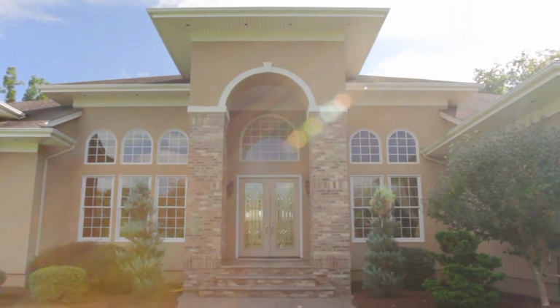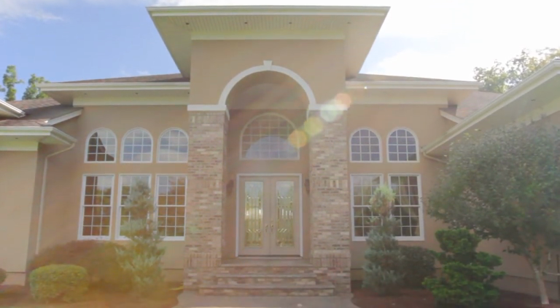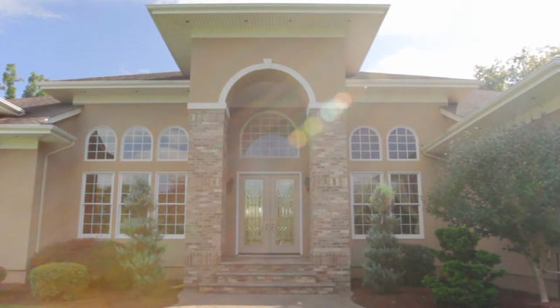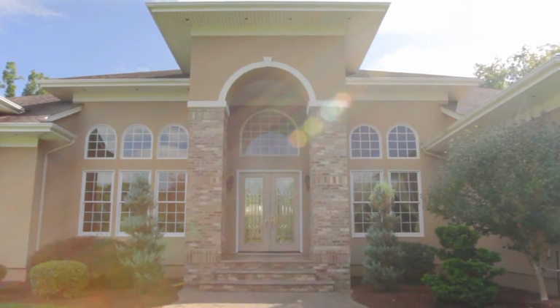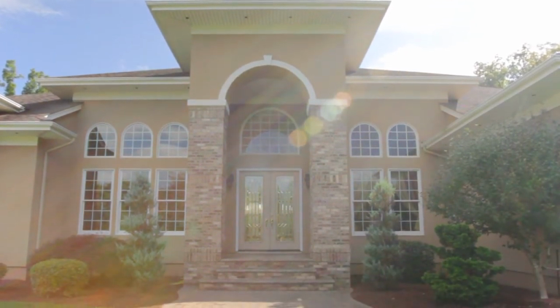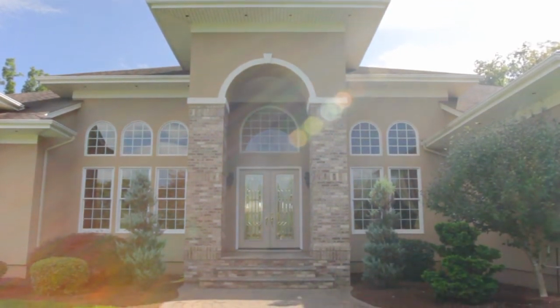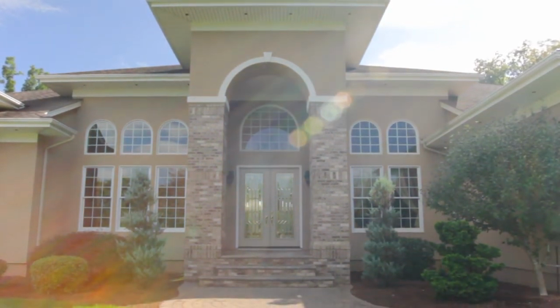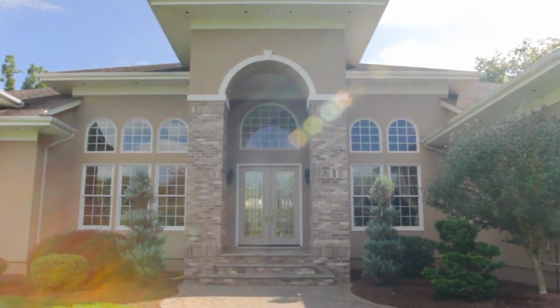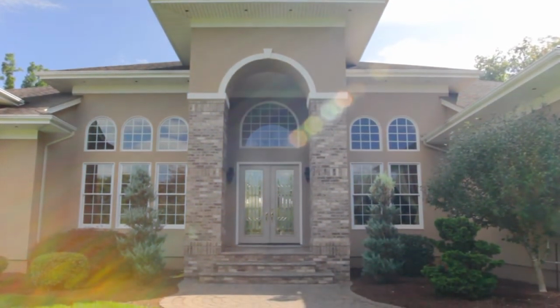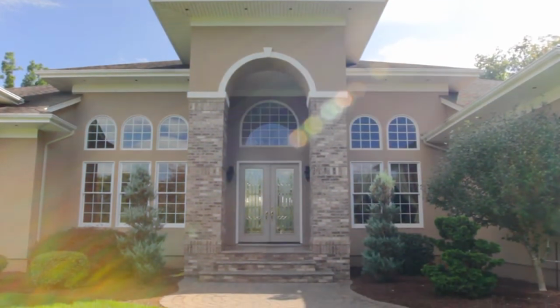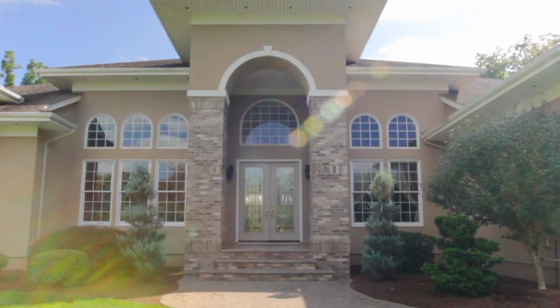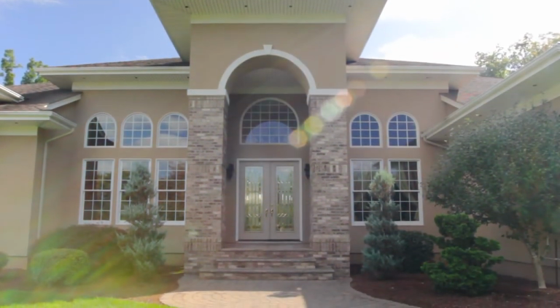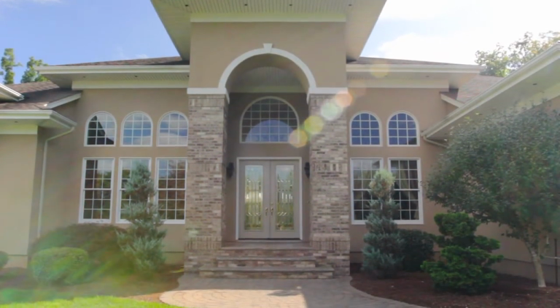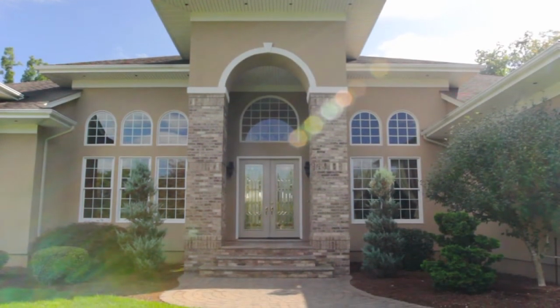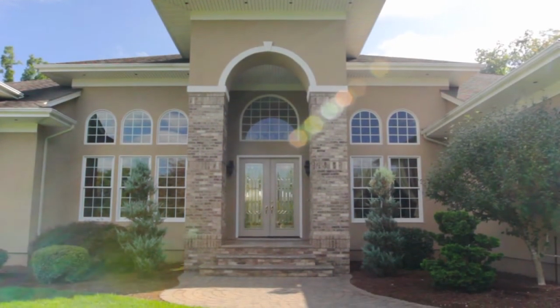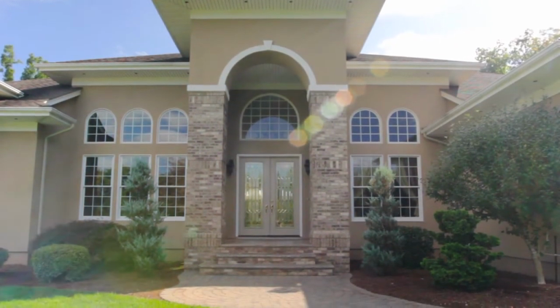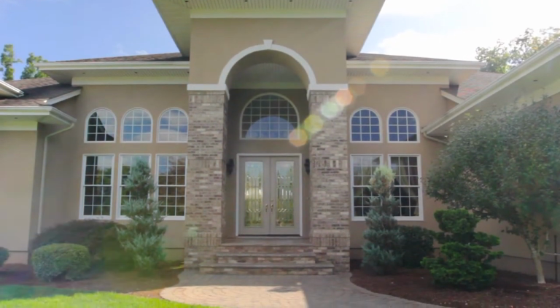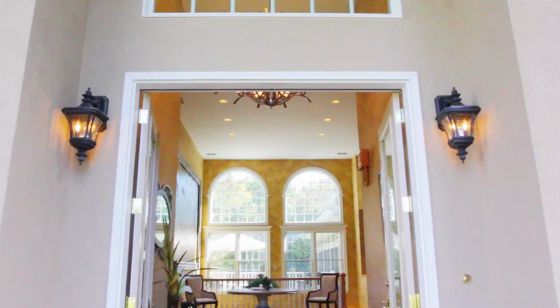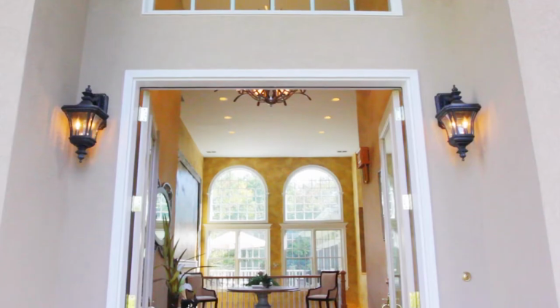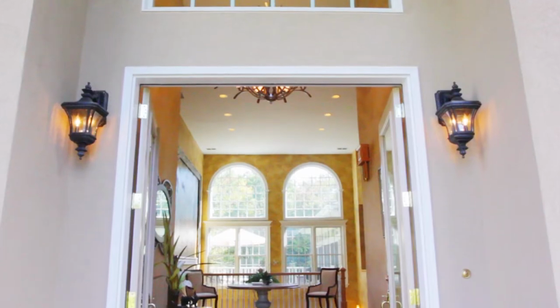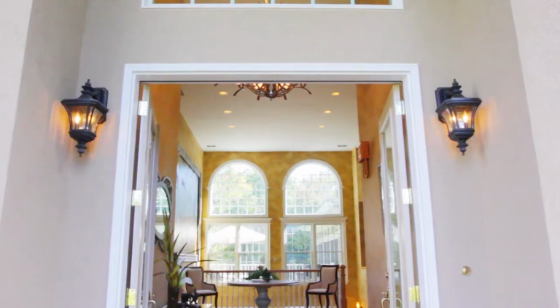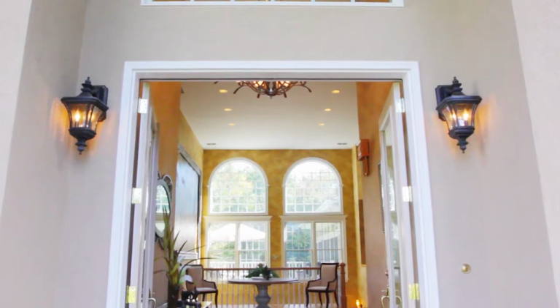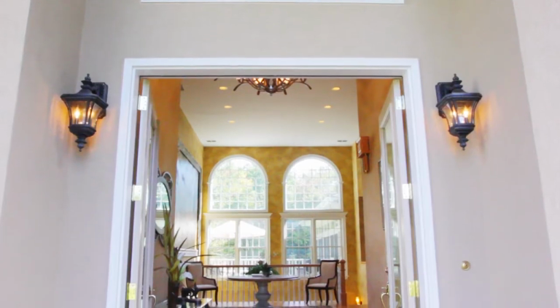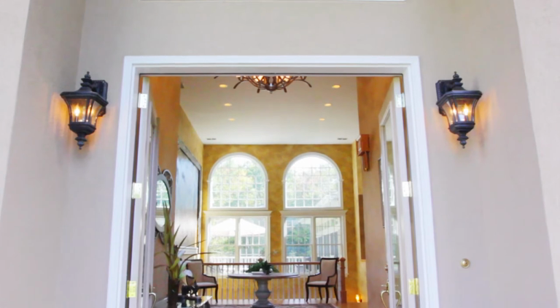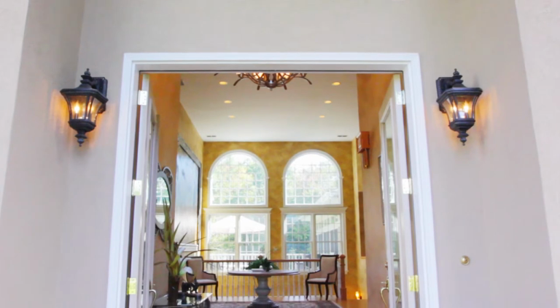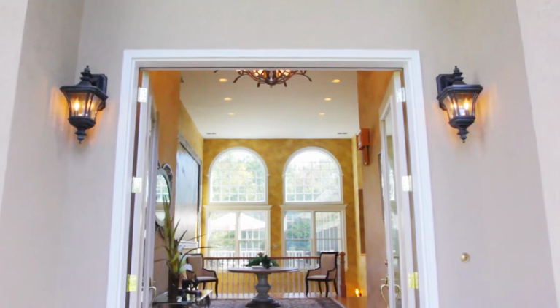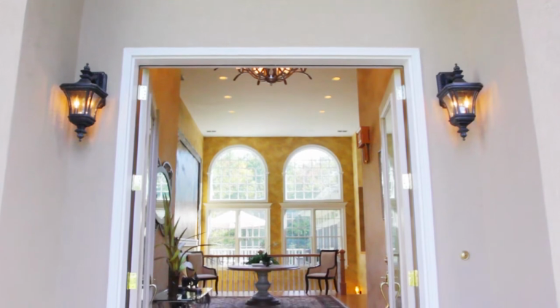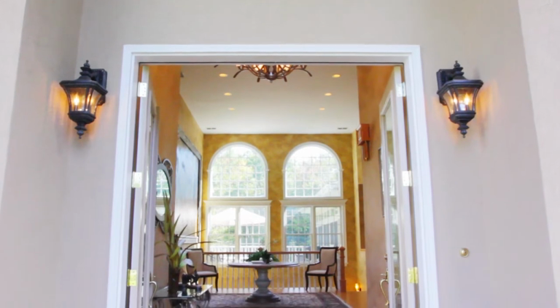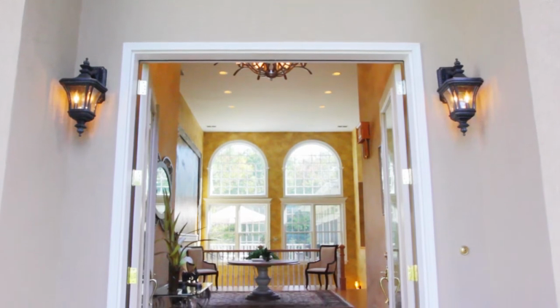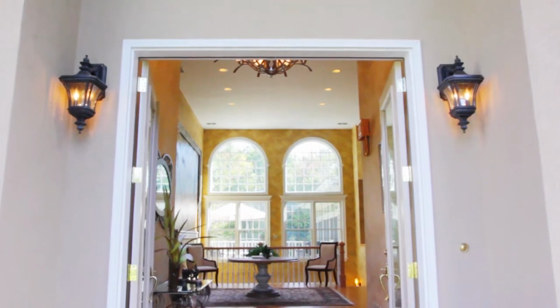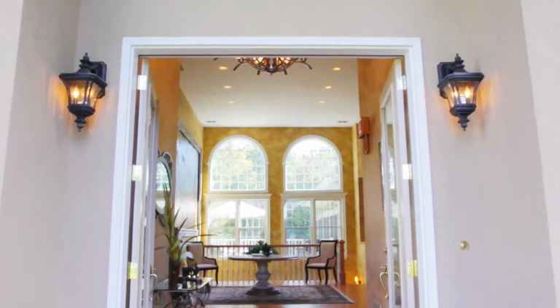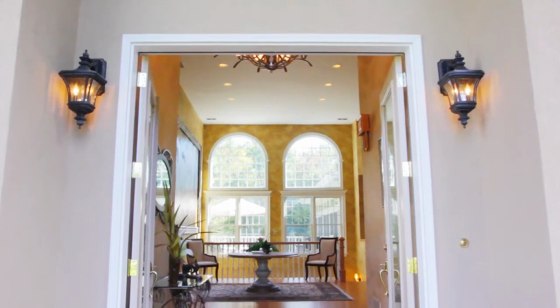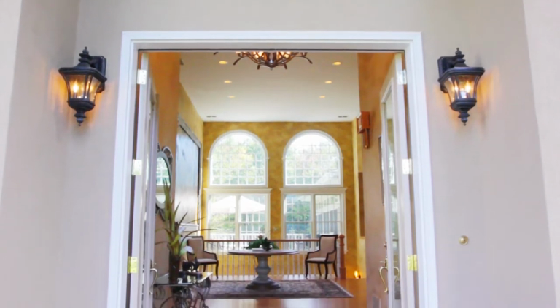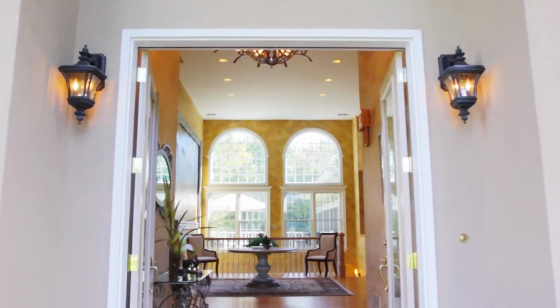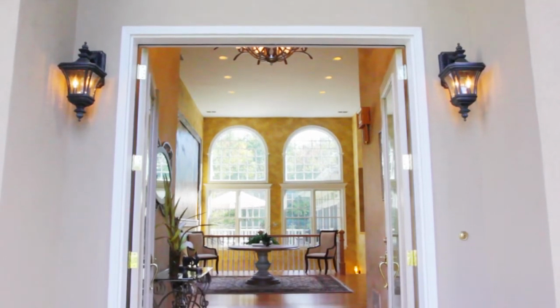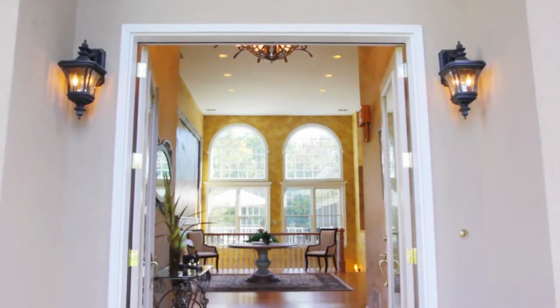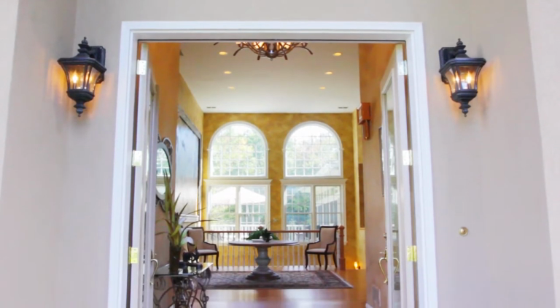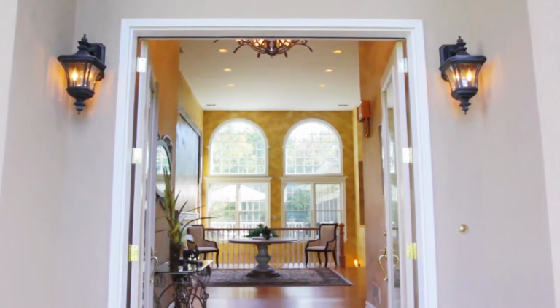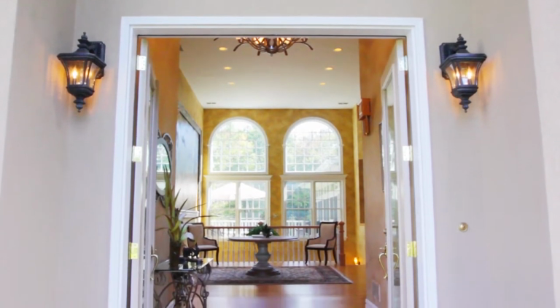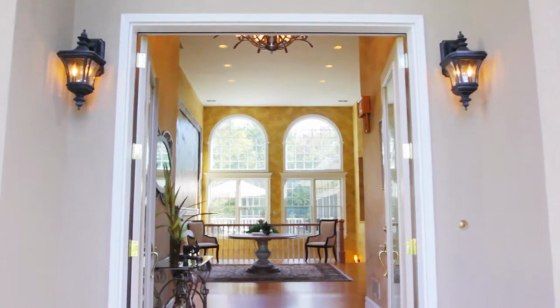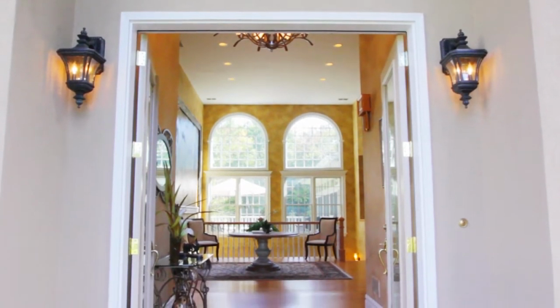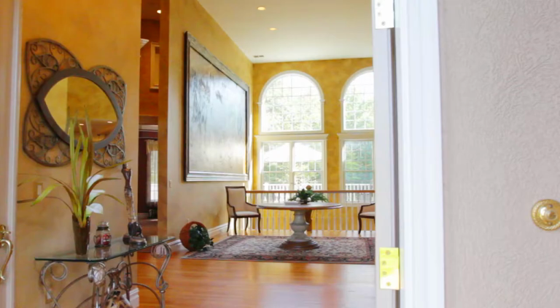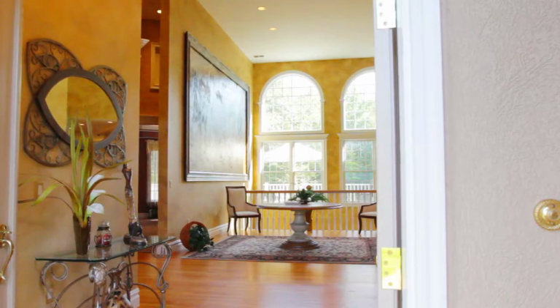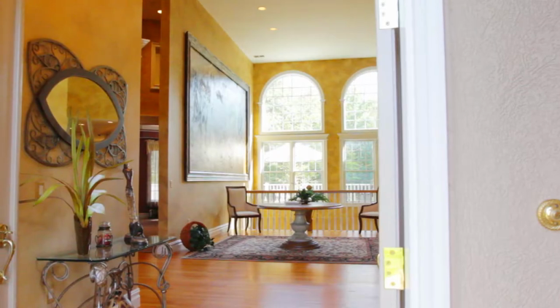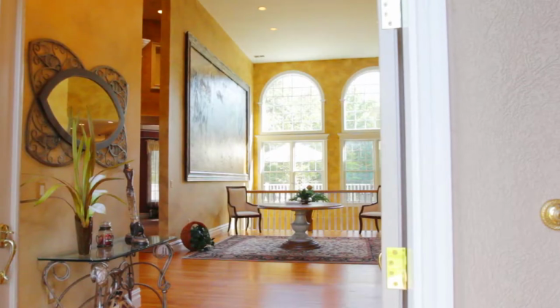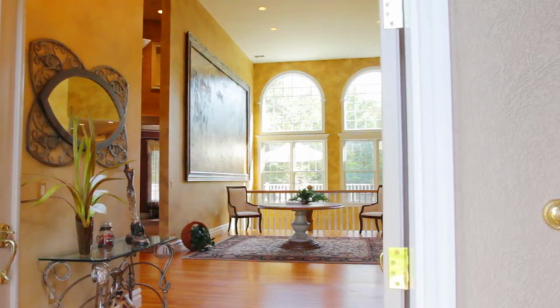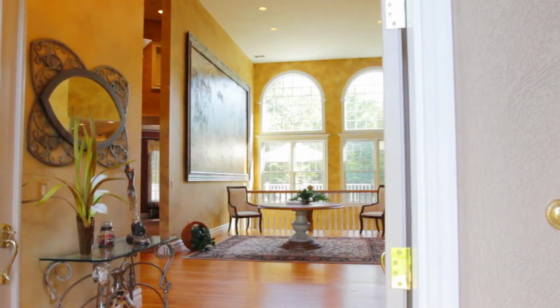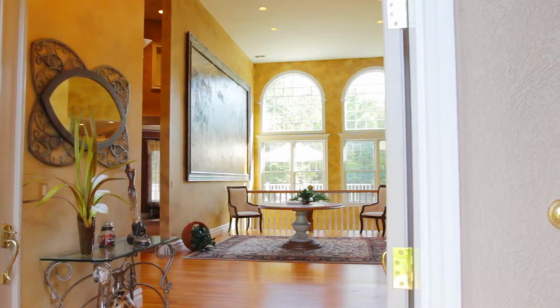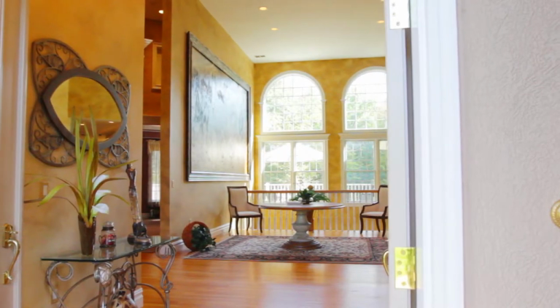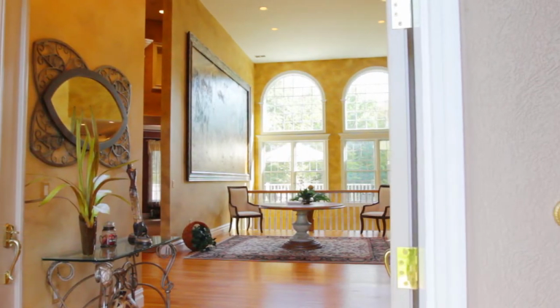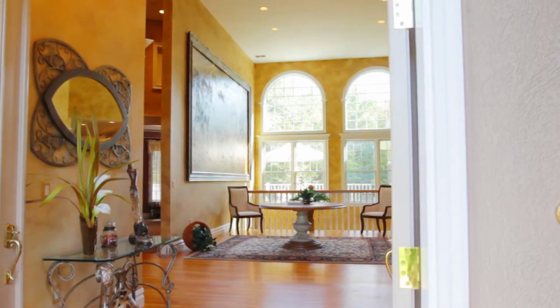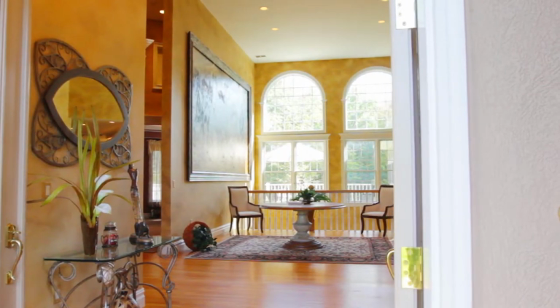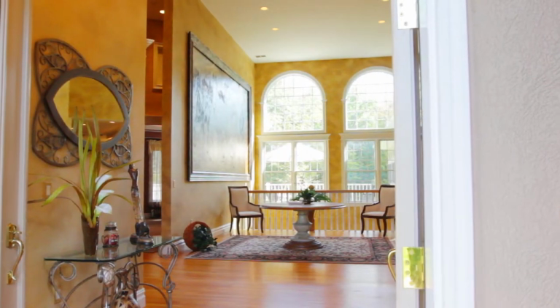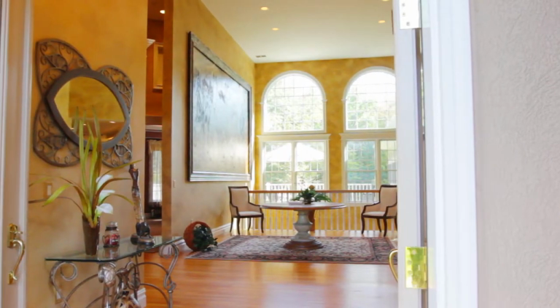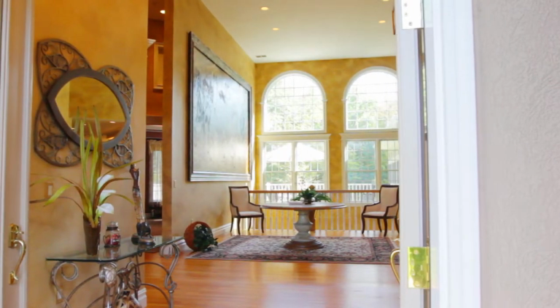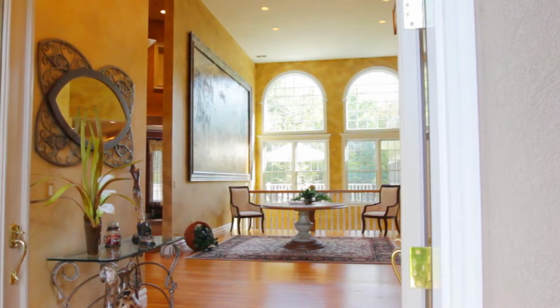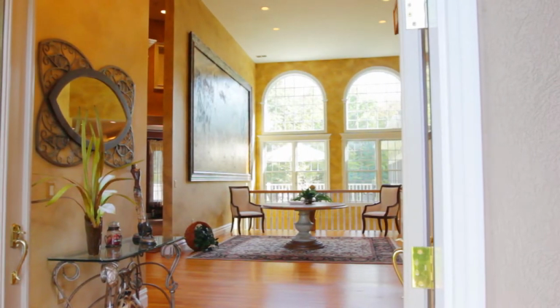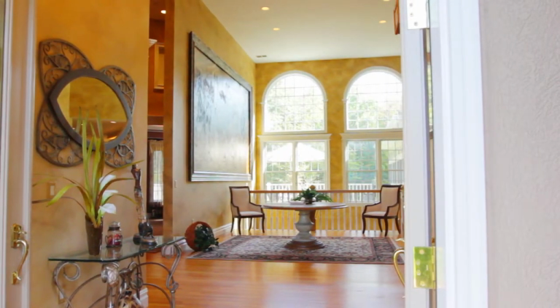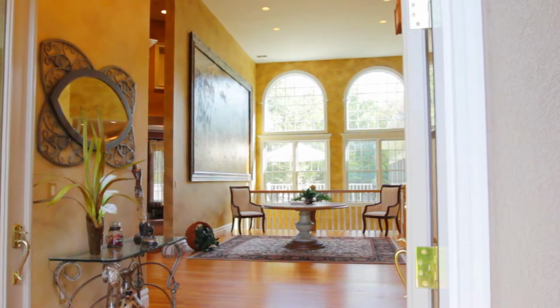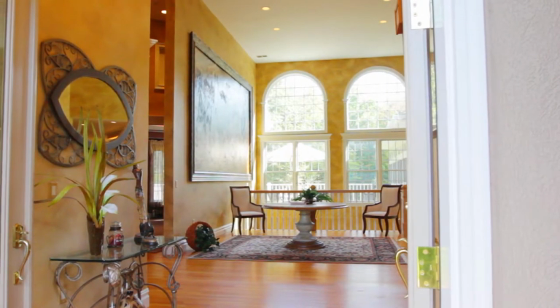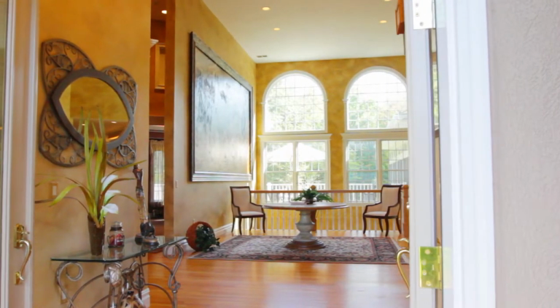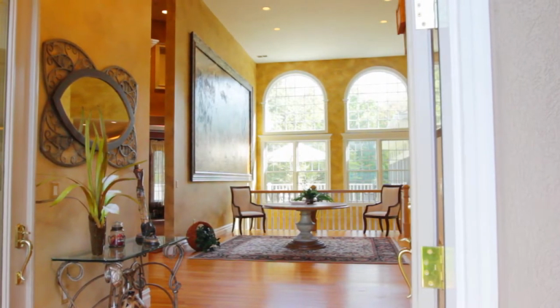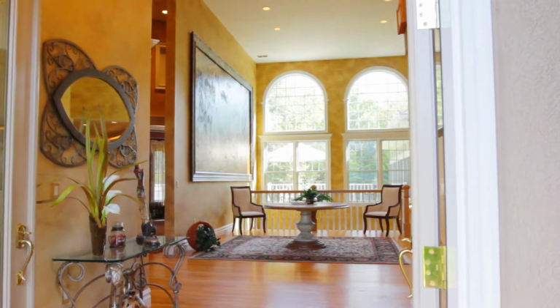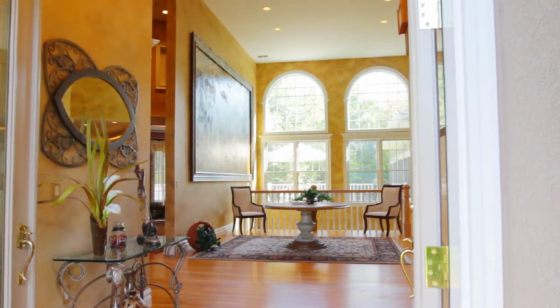Upon entering the home, you are greeted by the abundance of window framing, the glorious, uninterrupted, park-like views, and soaring ceiling.